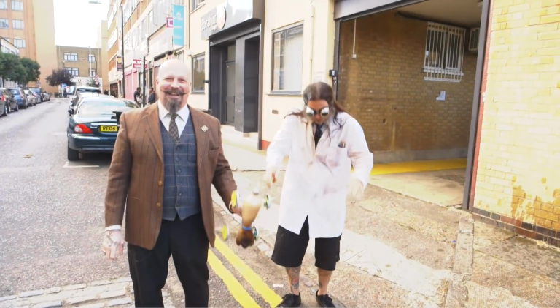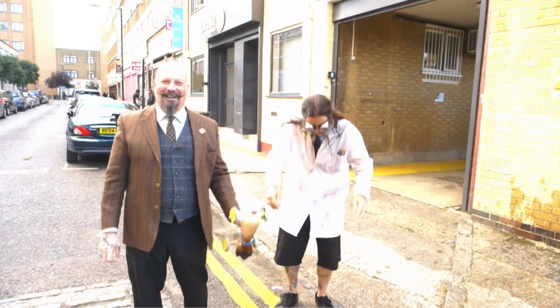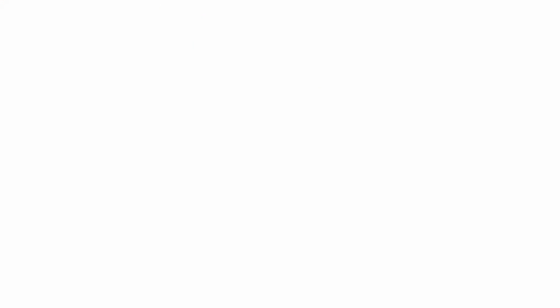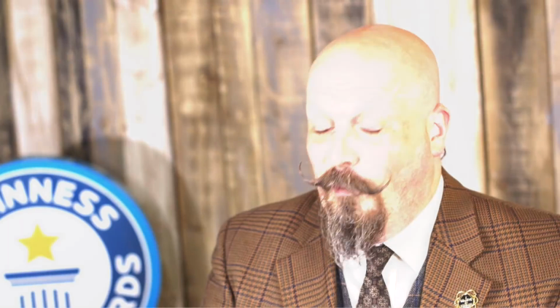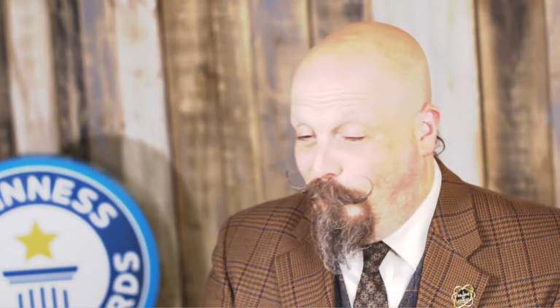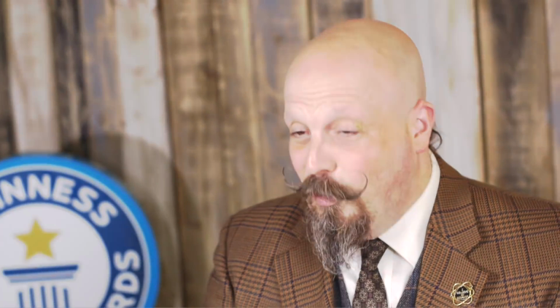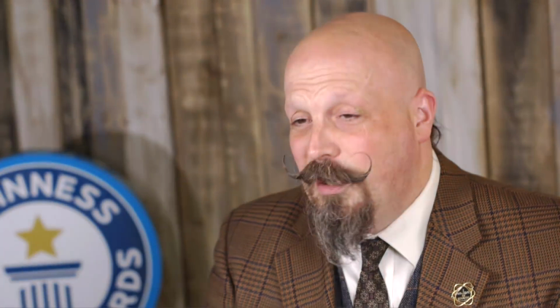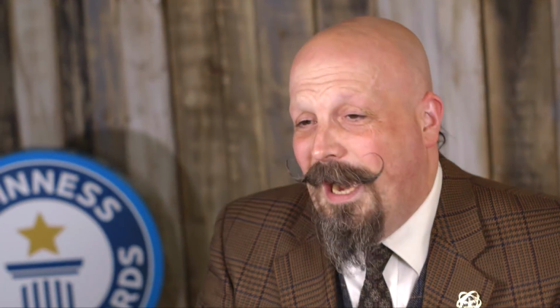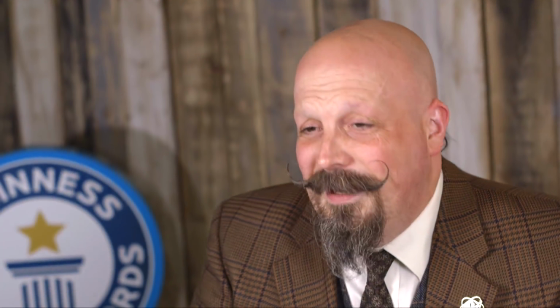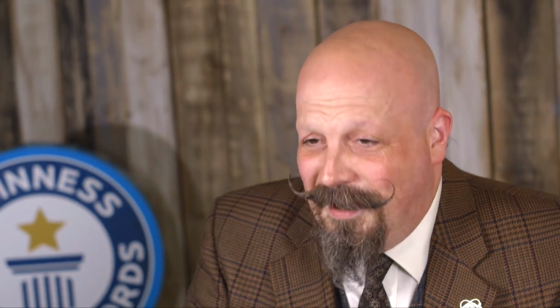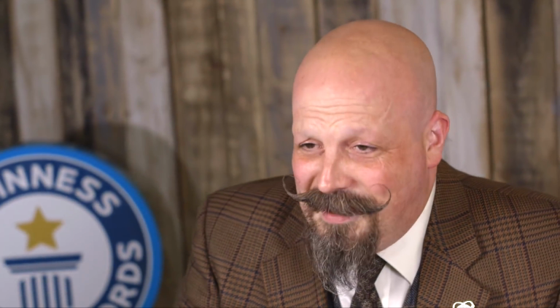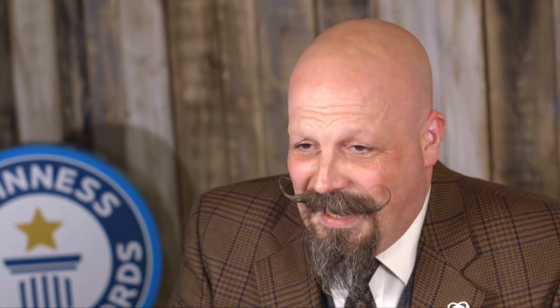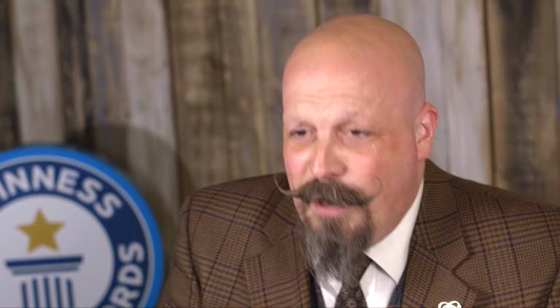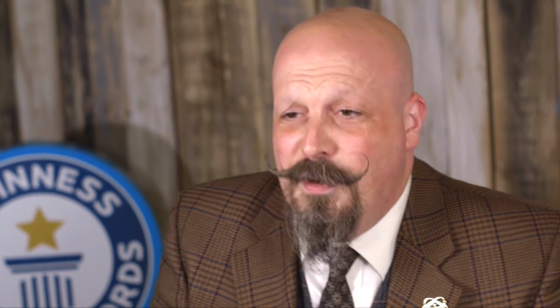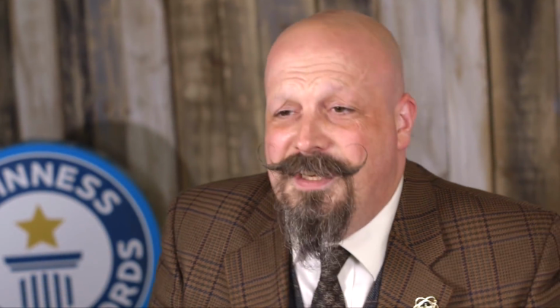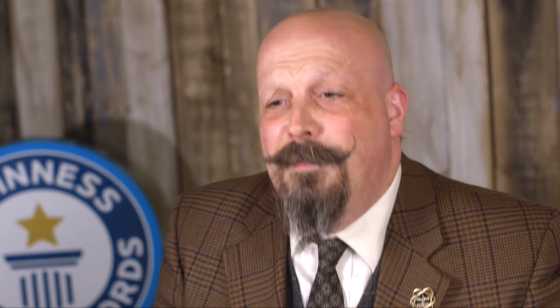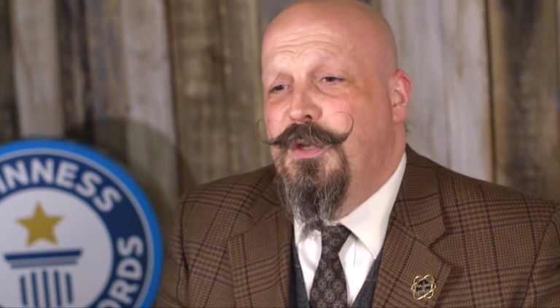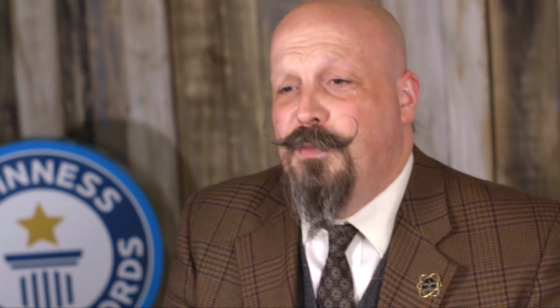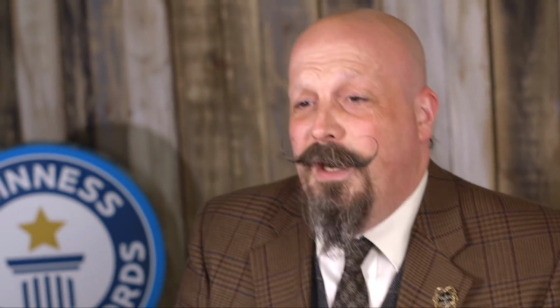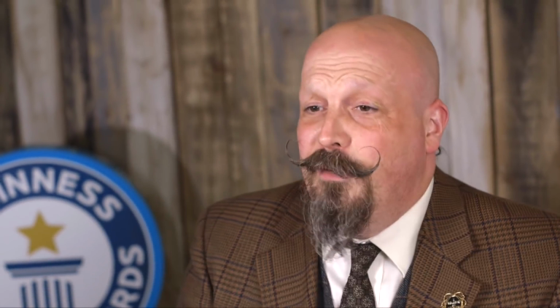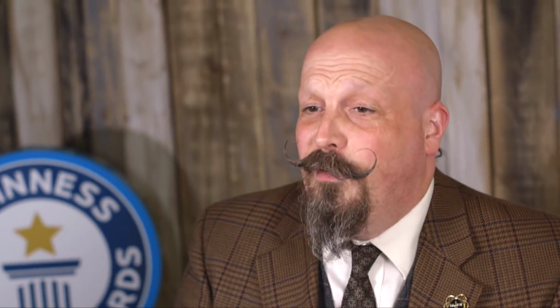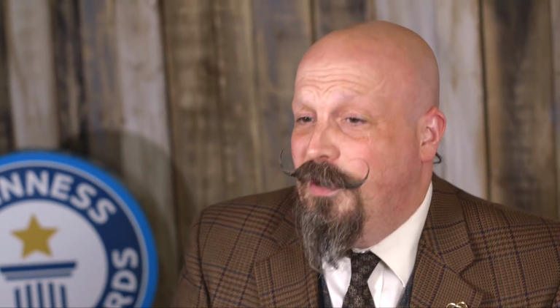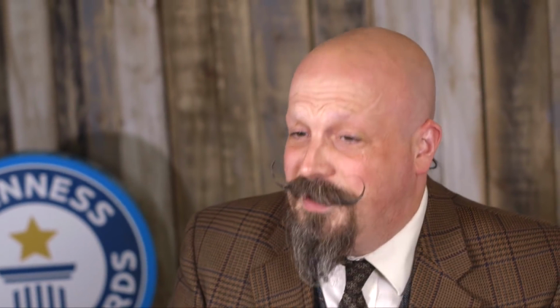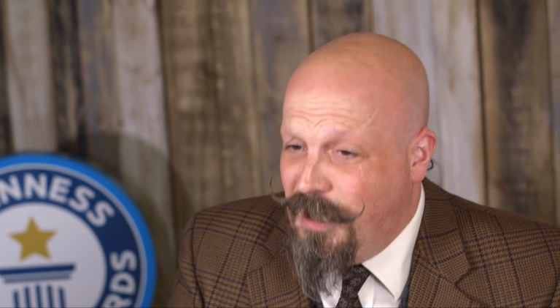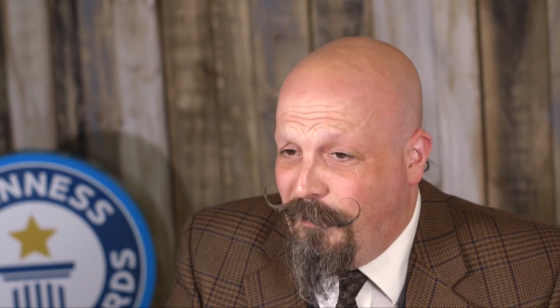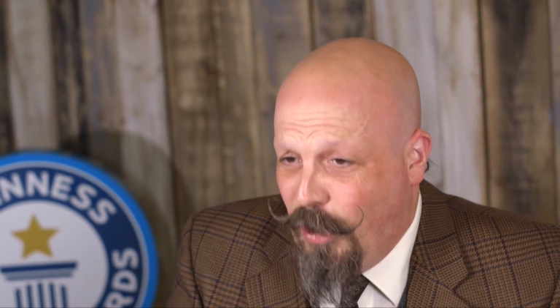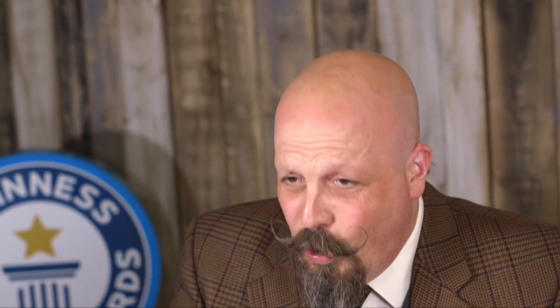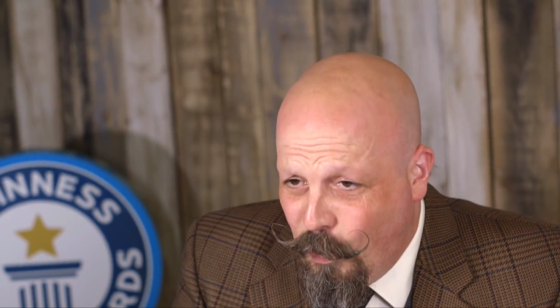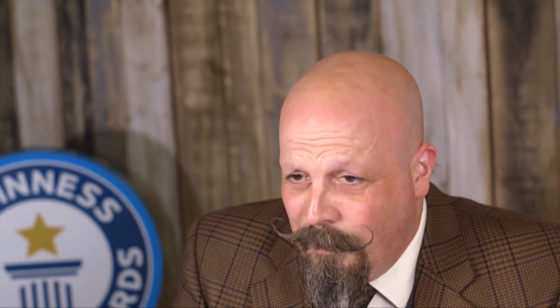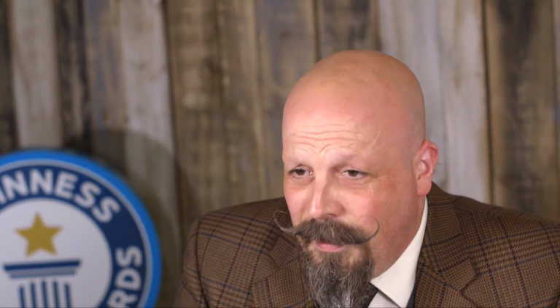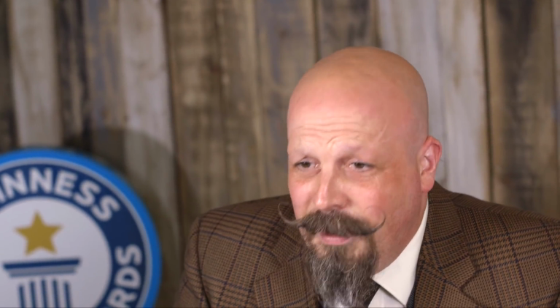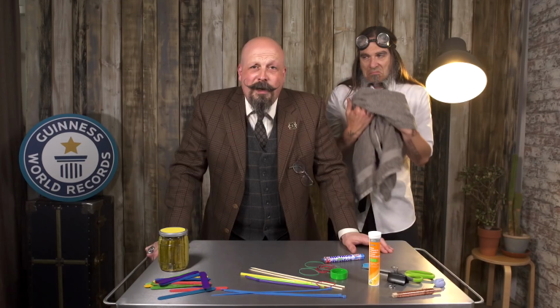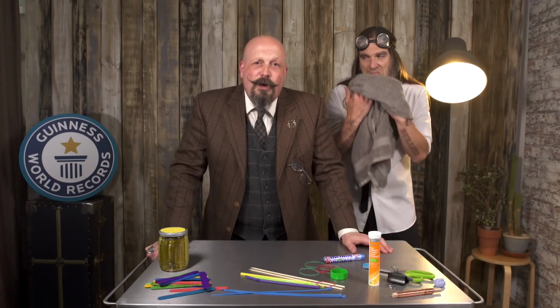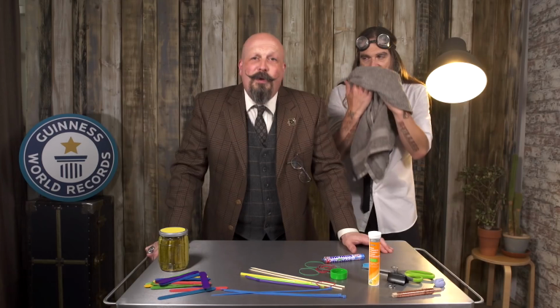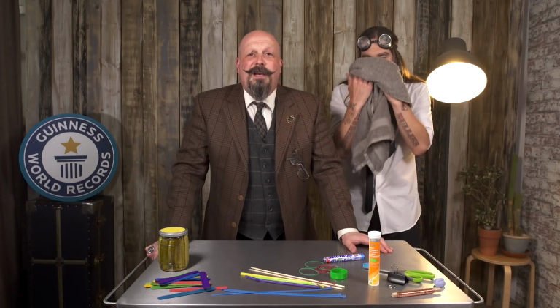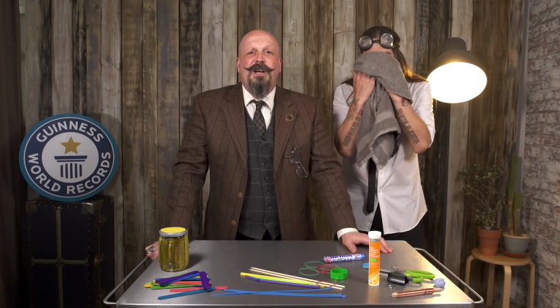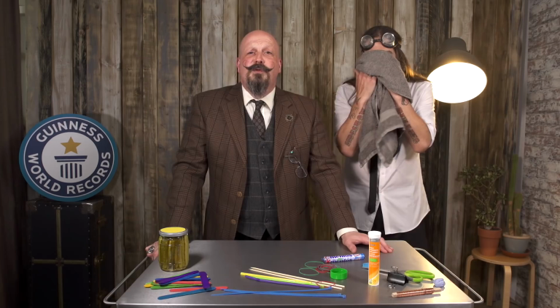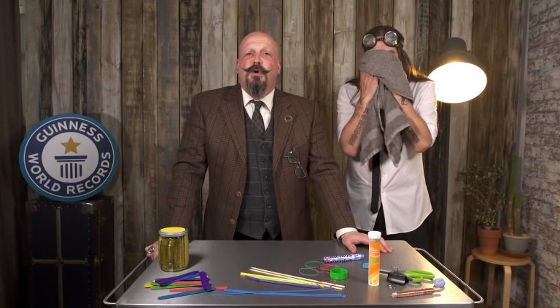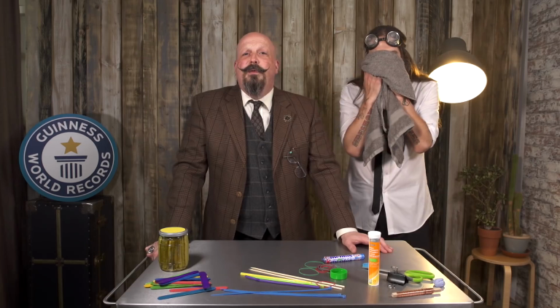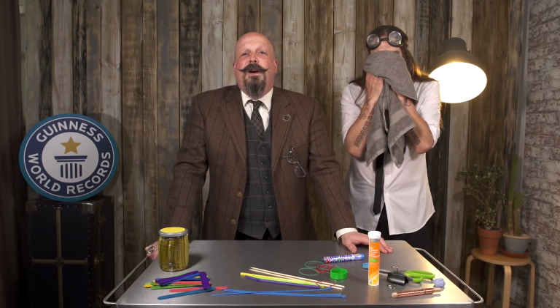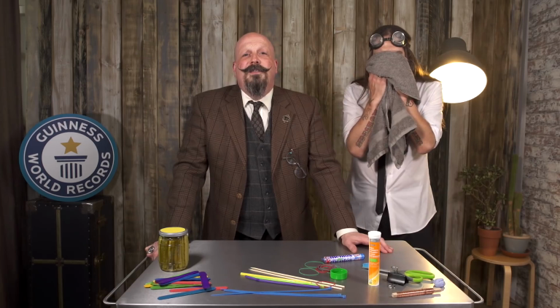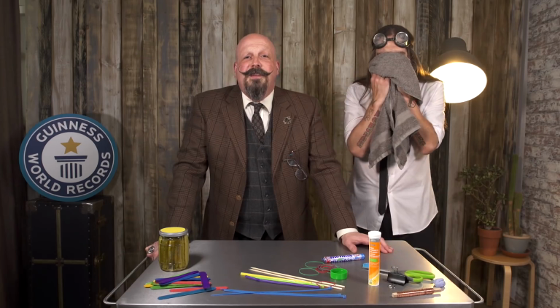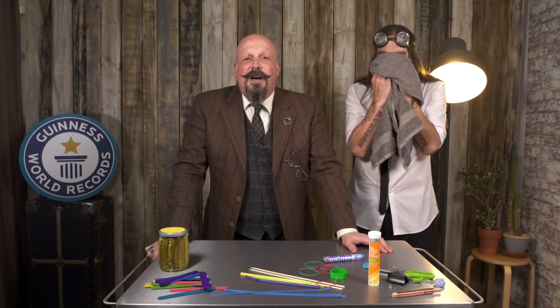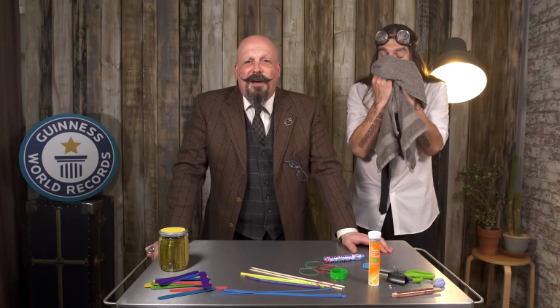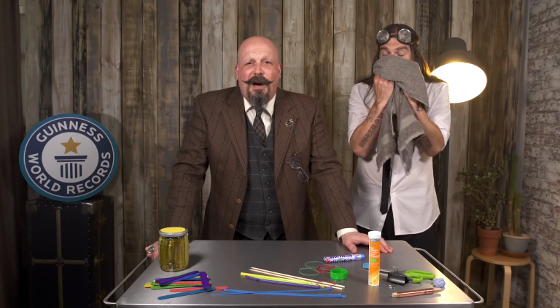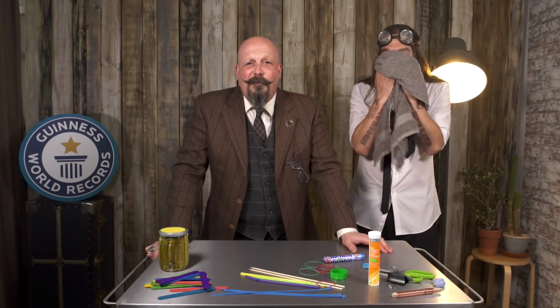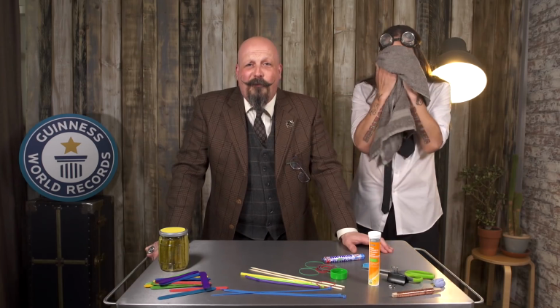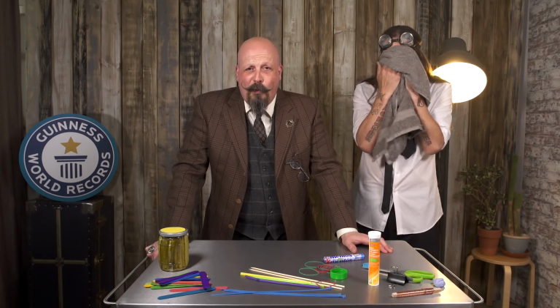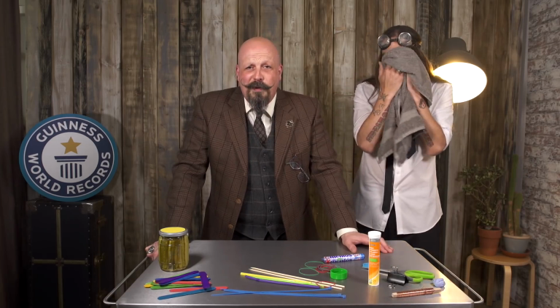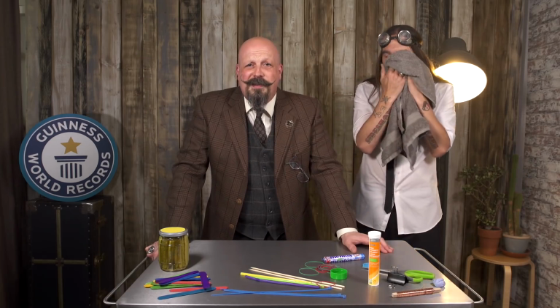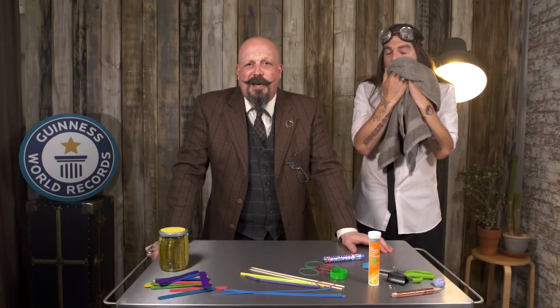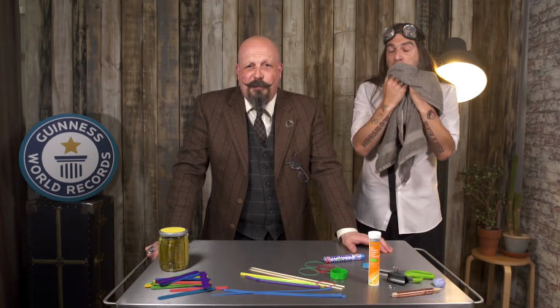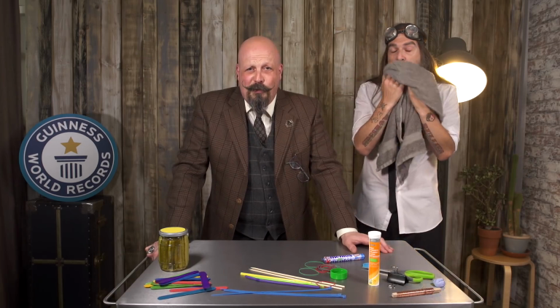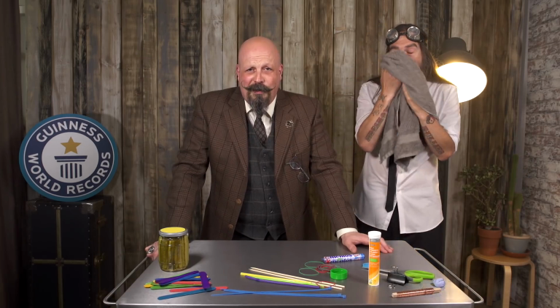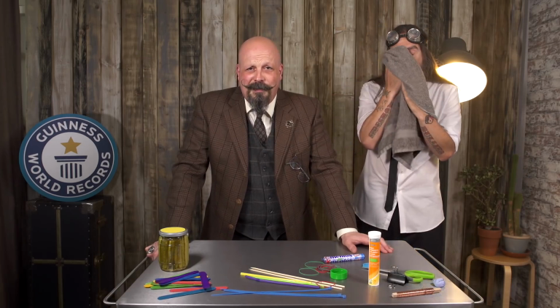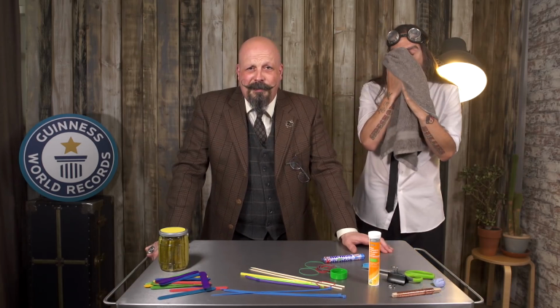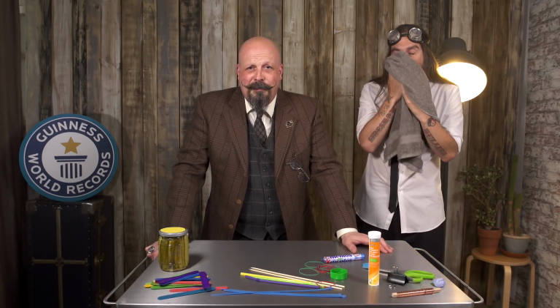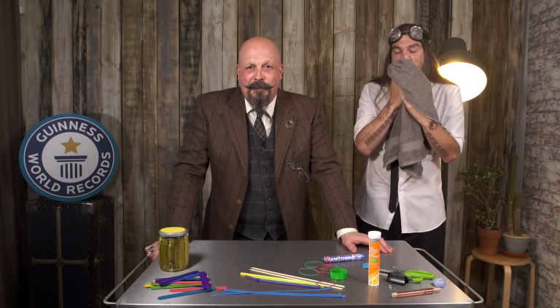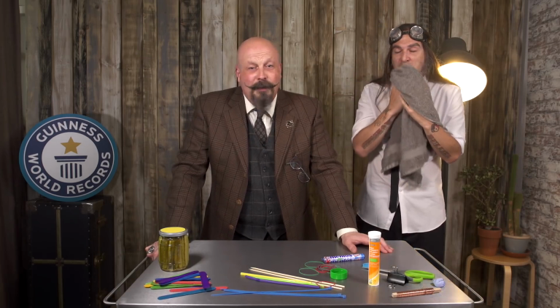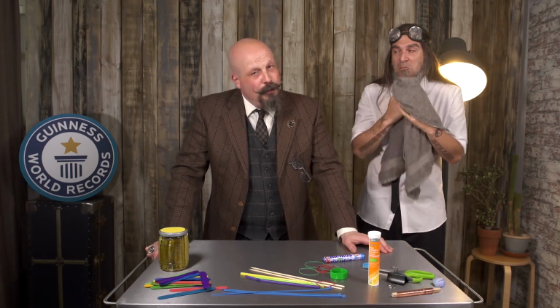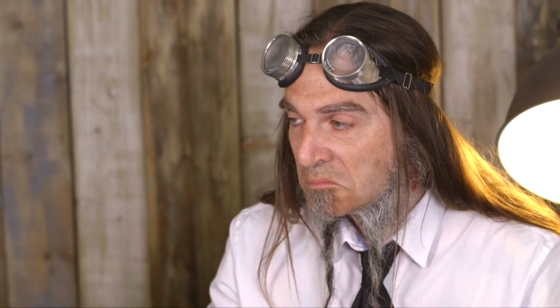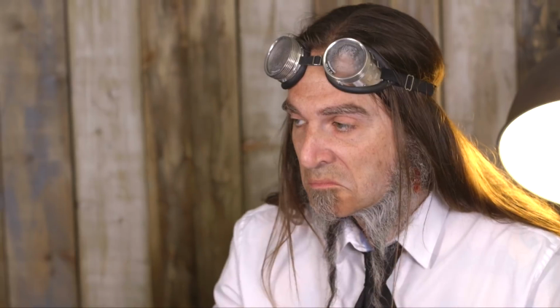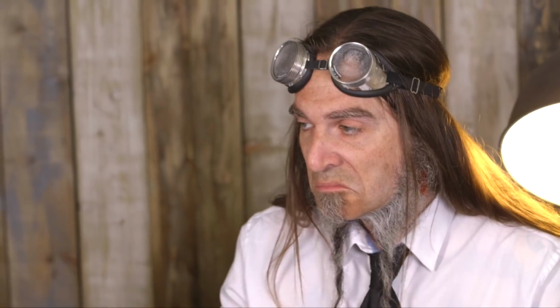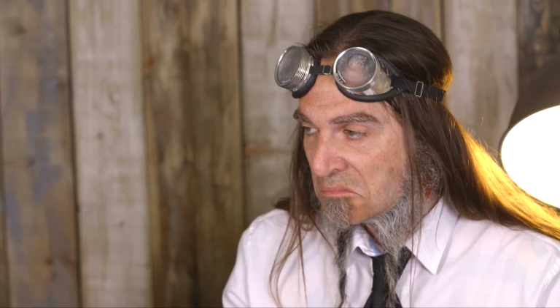For full guidelines on how to attempt this record for yourself at home, go to guinnessworldrecords.com/books. Good luck!